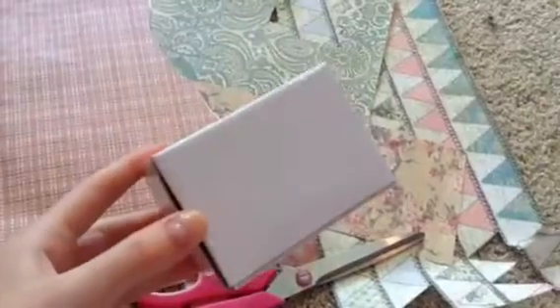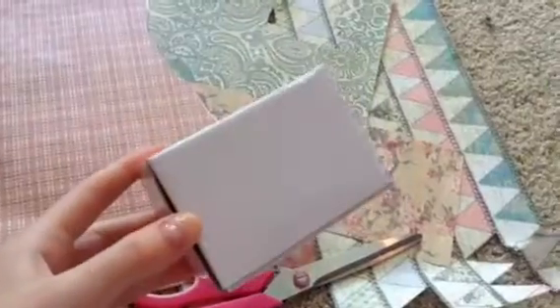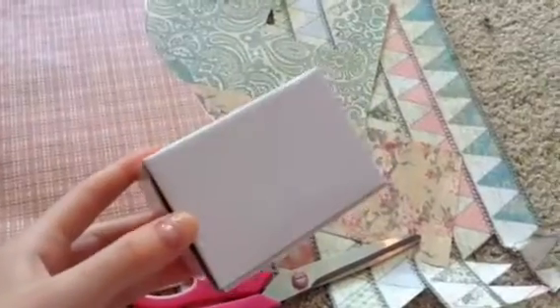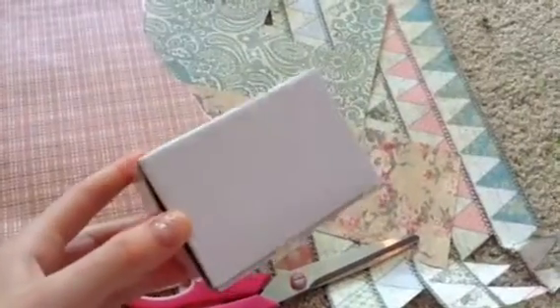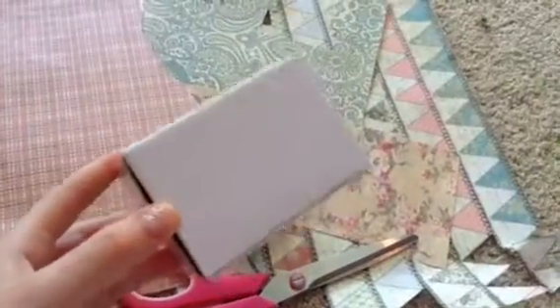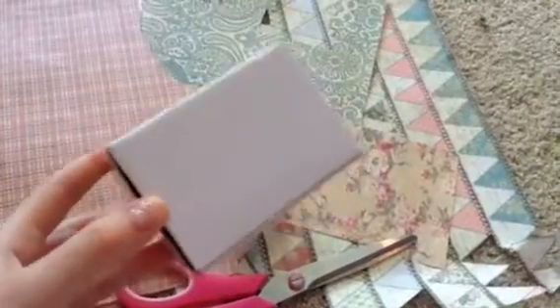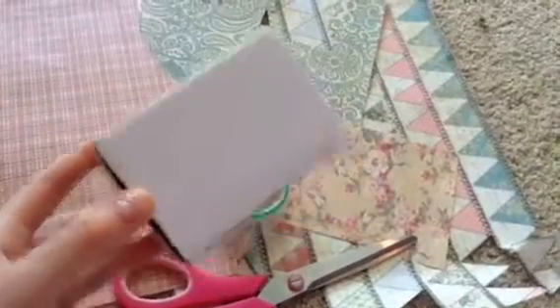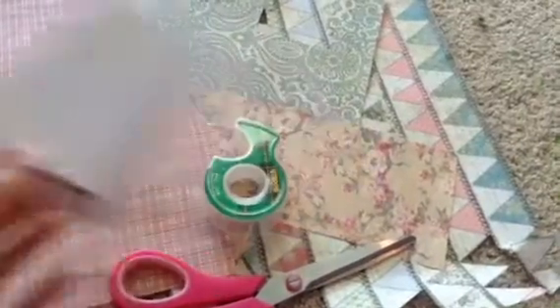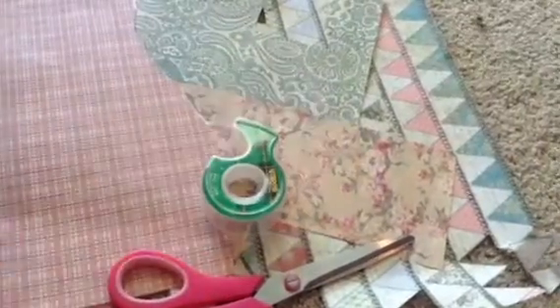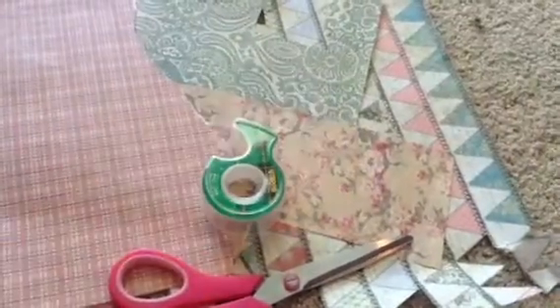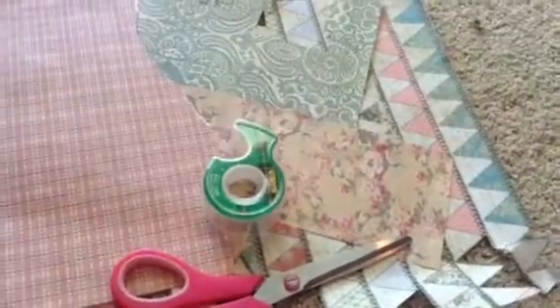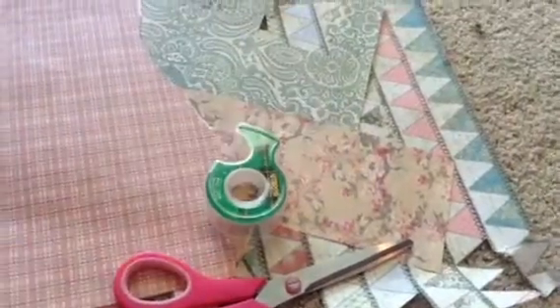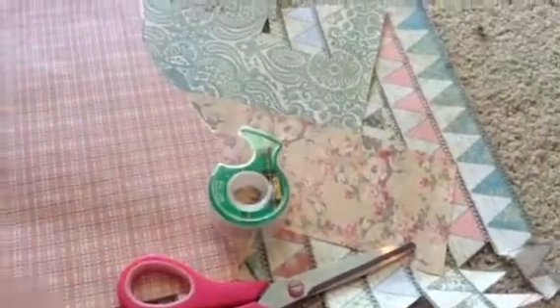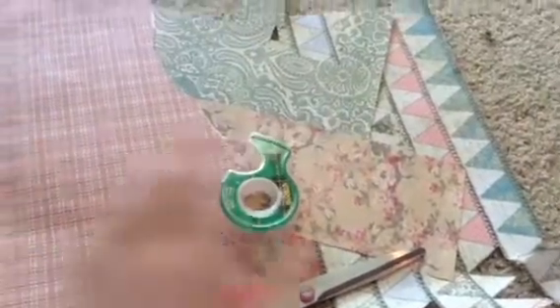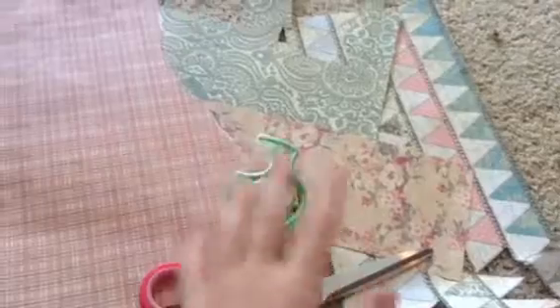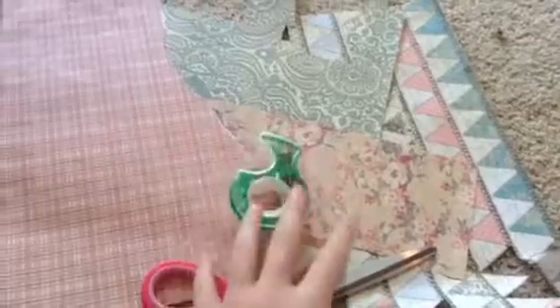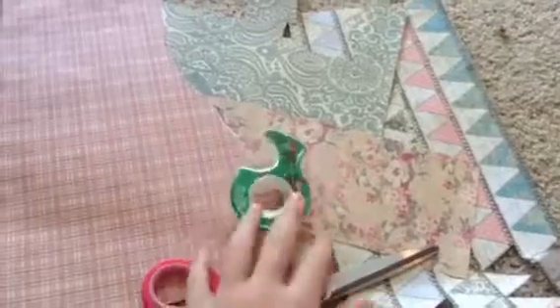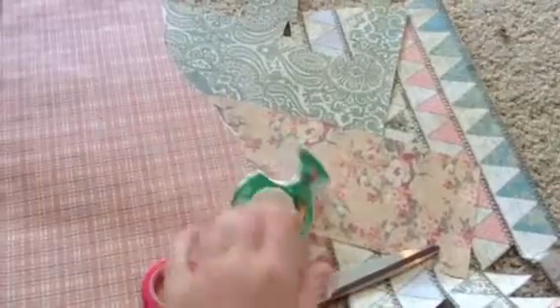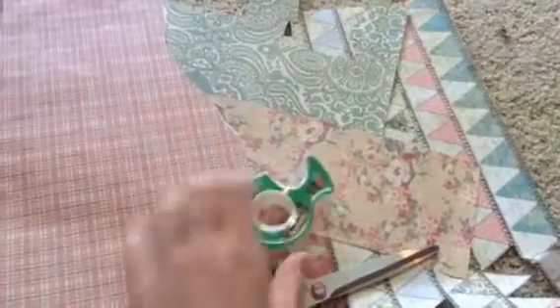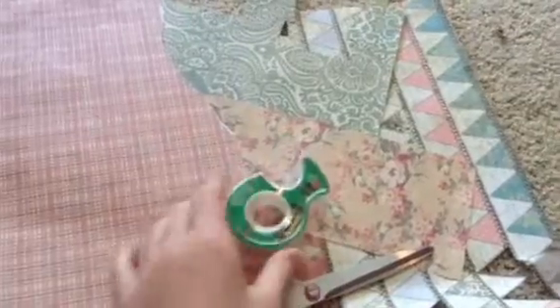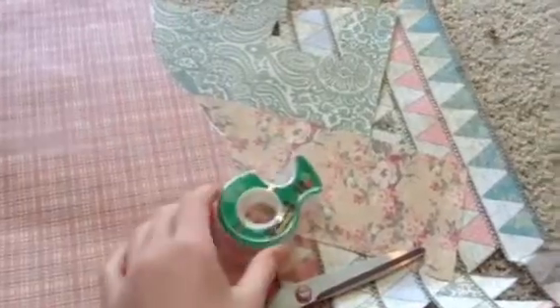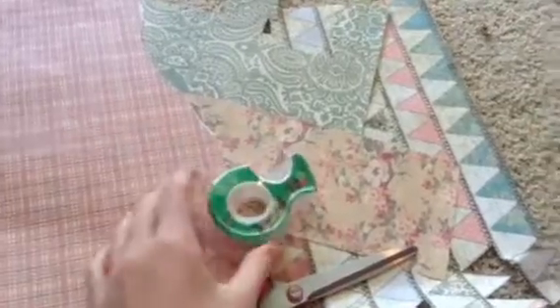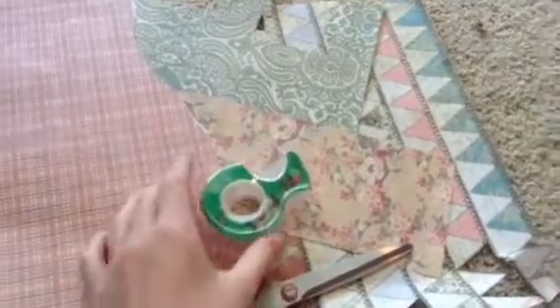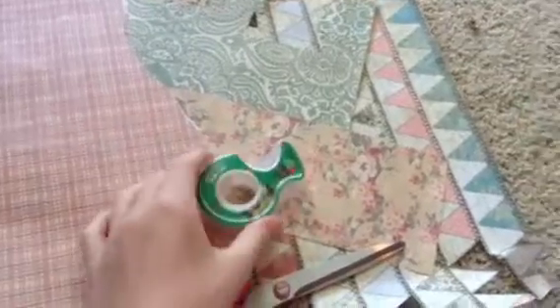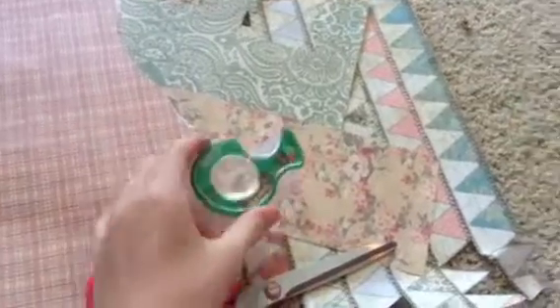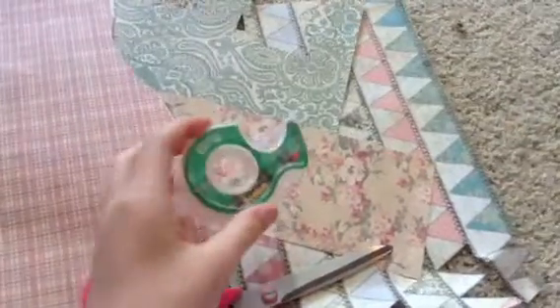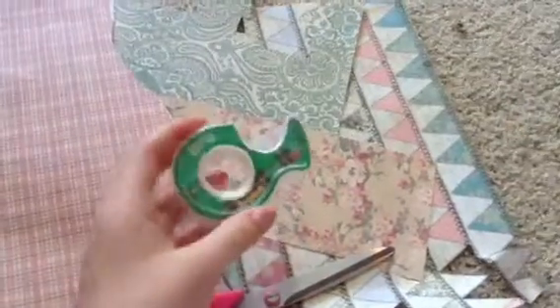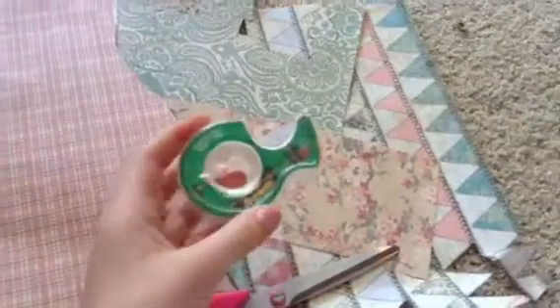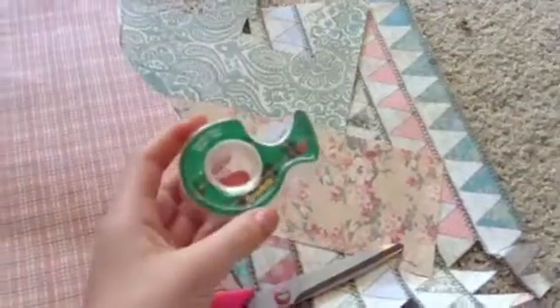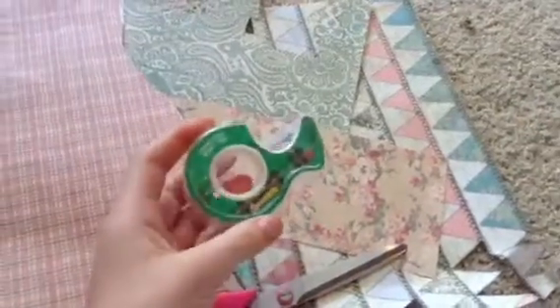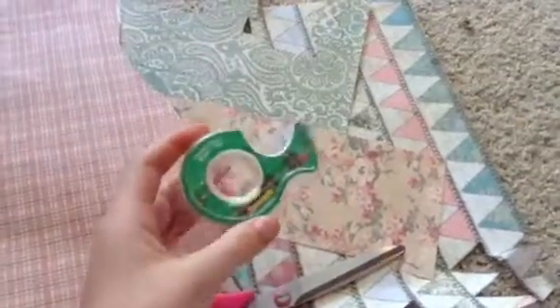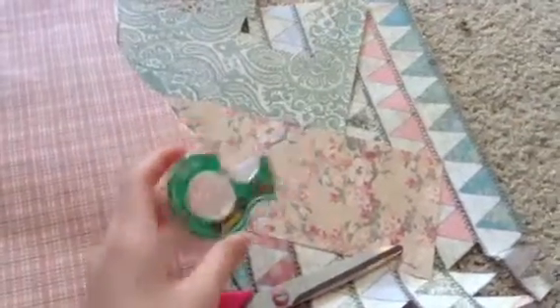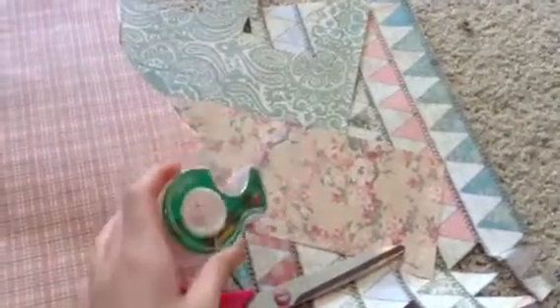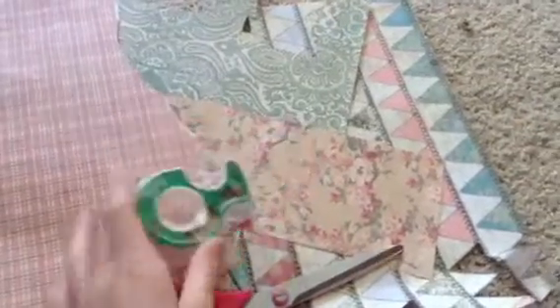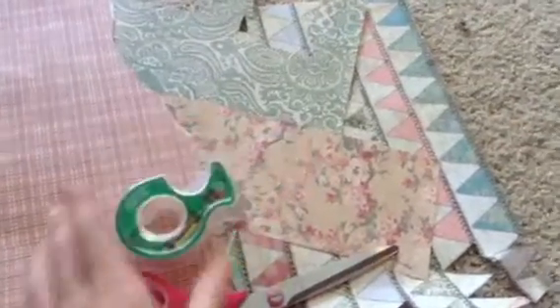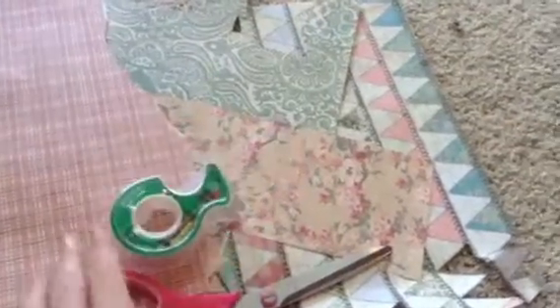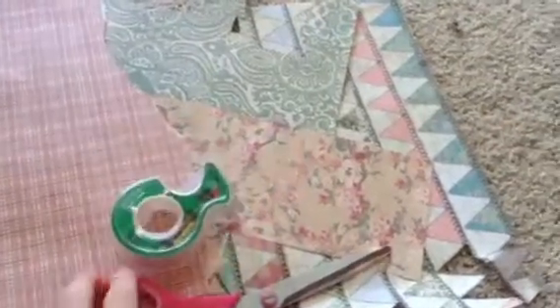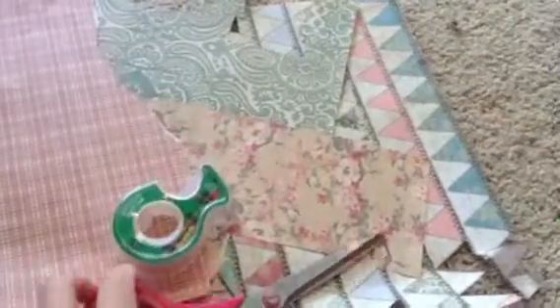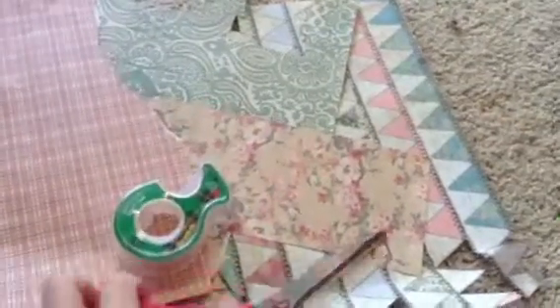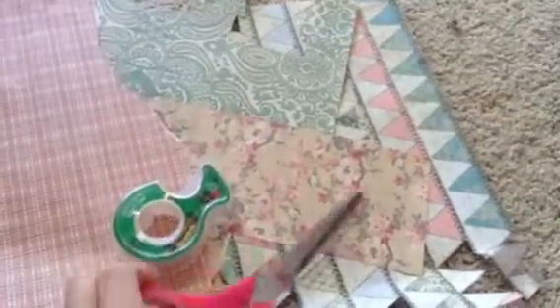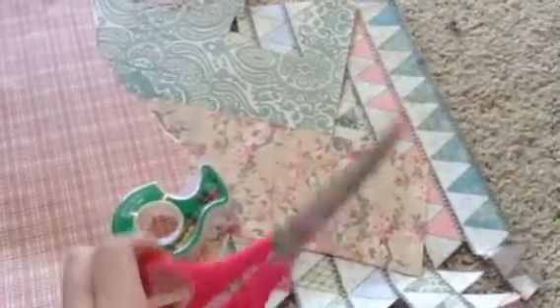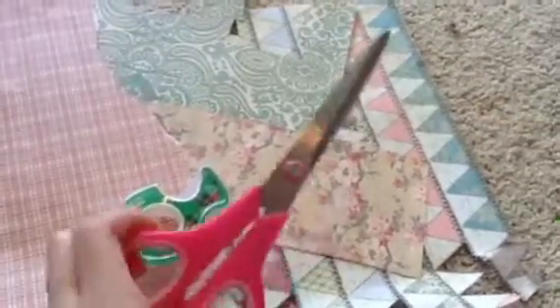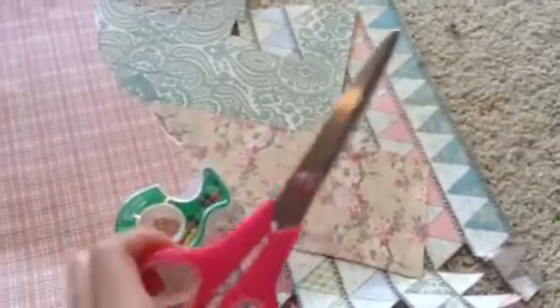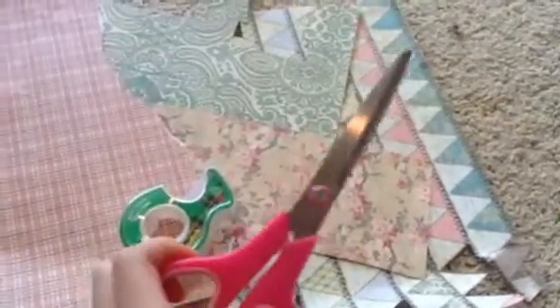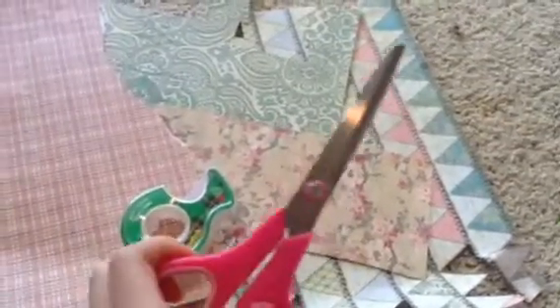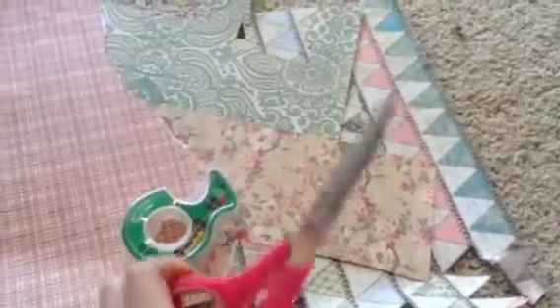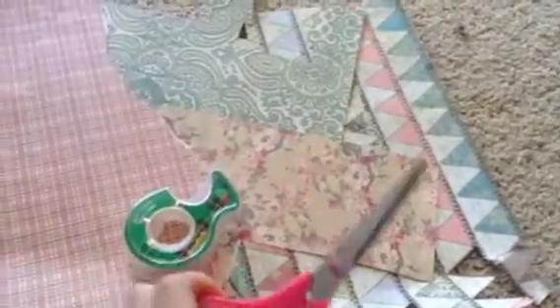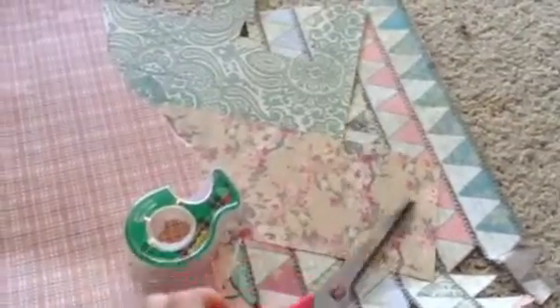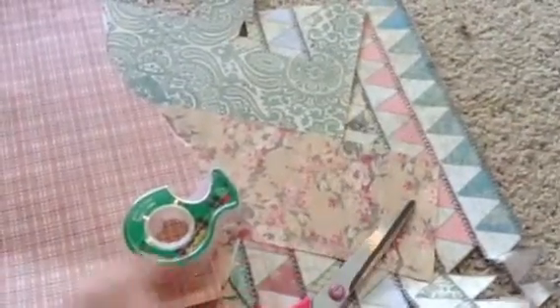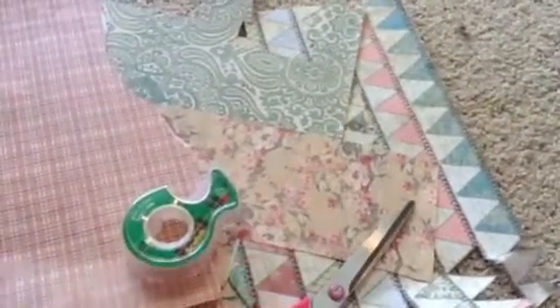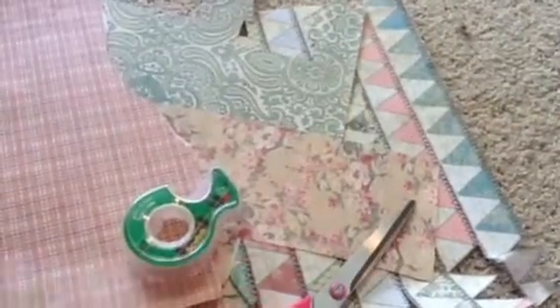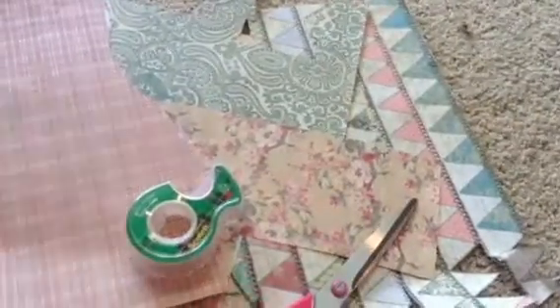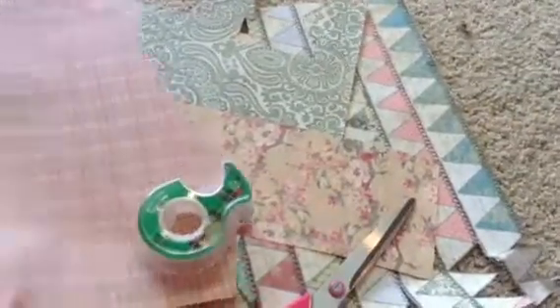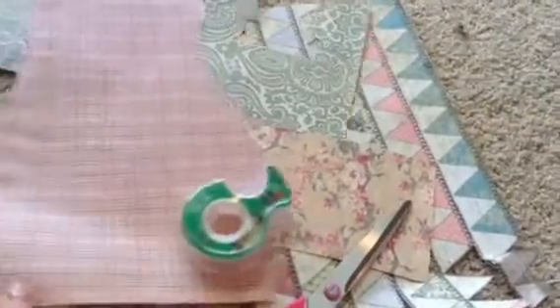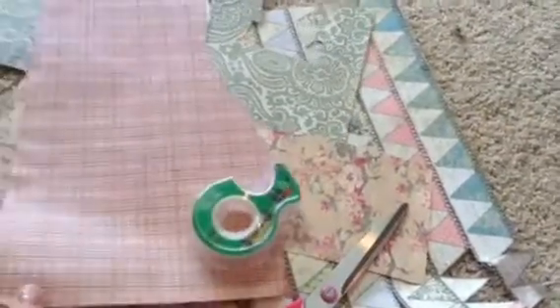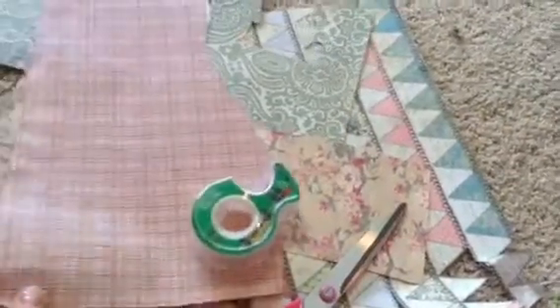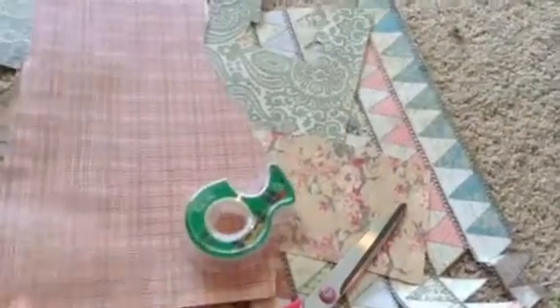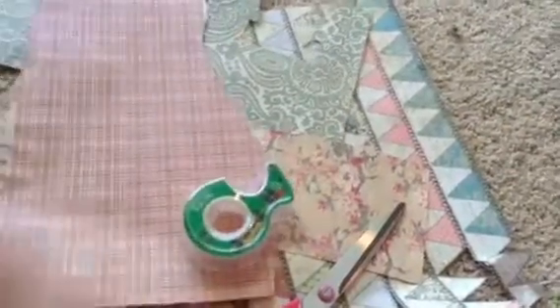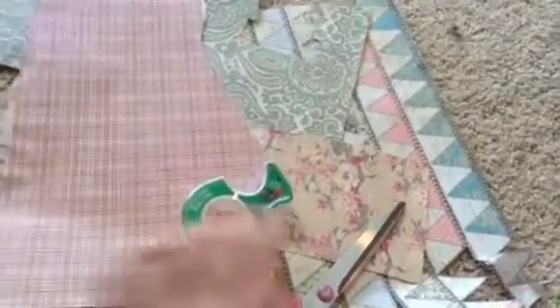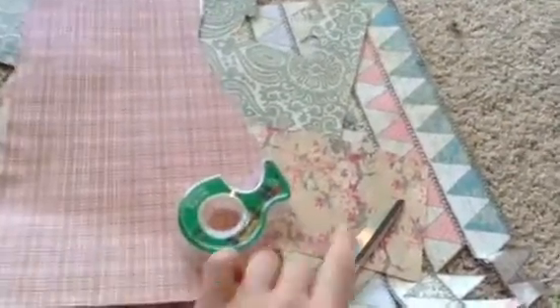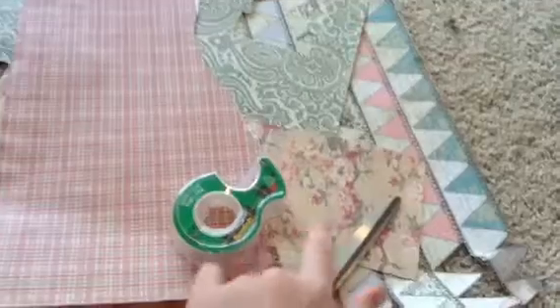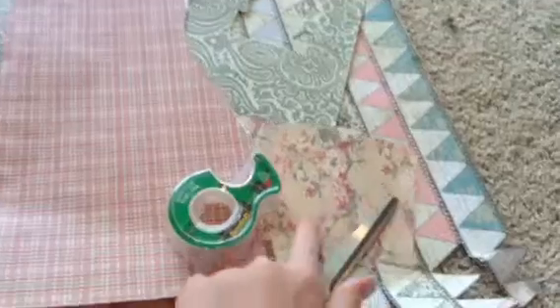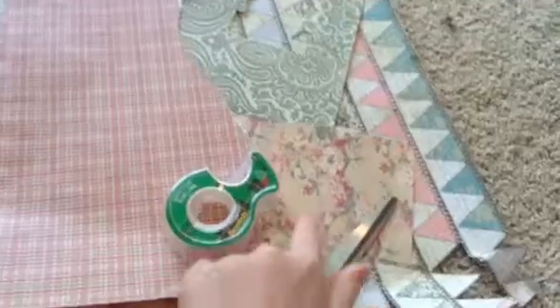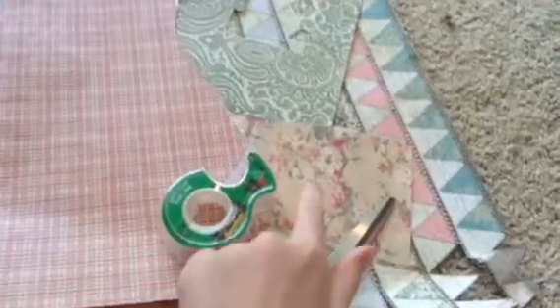First you'll need a box, tape, scissors, and scrapbook paper.